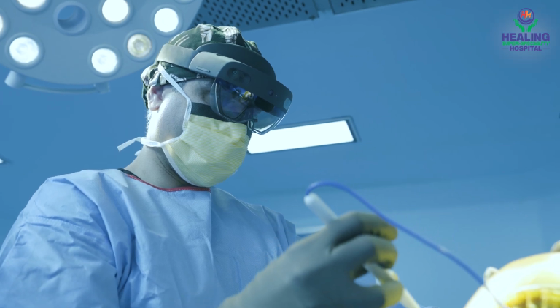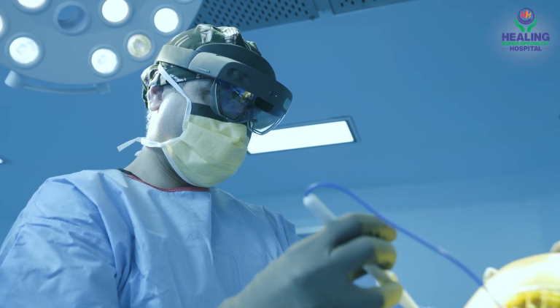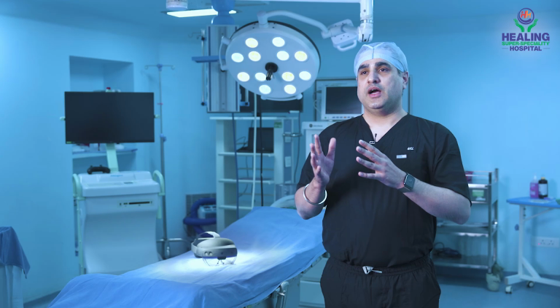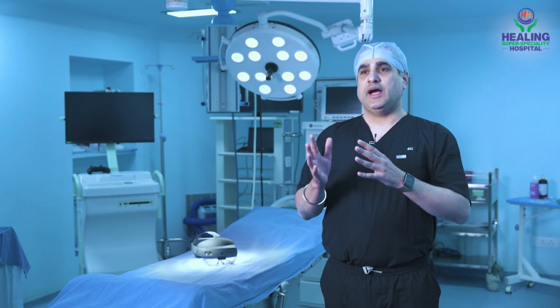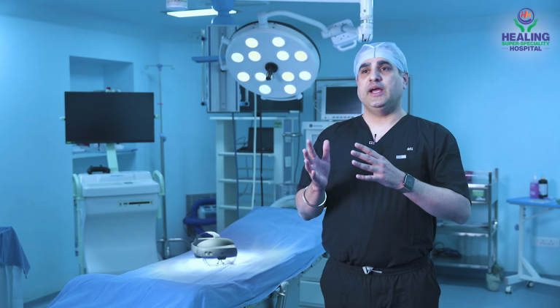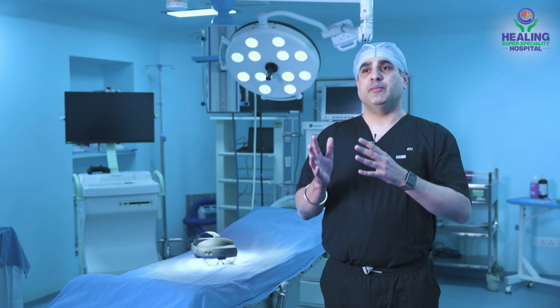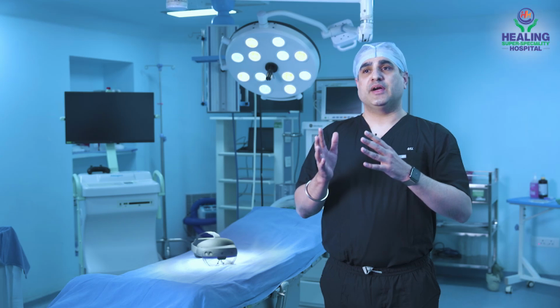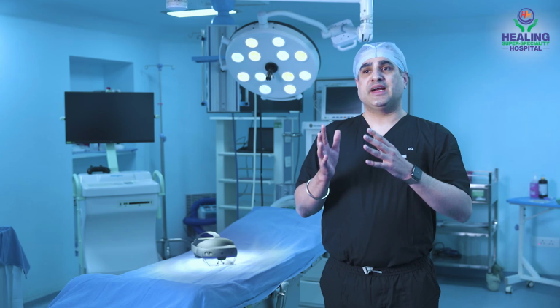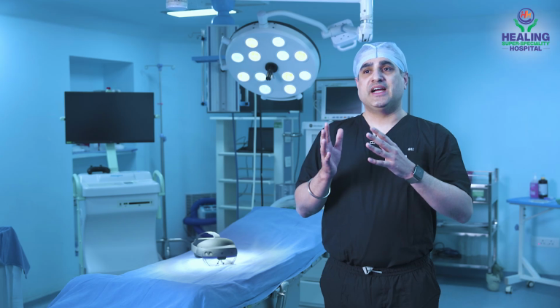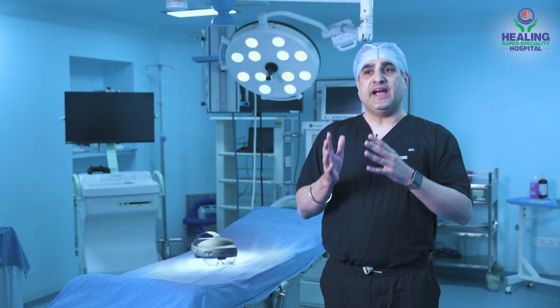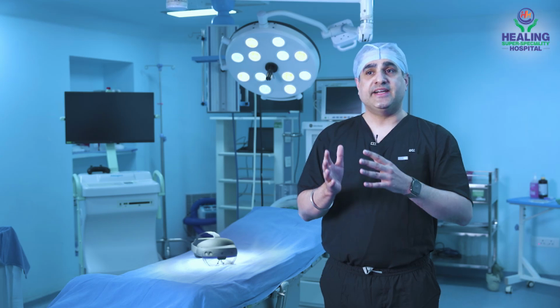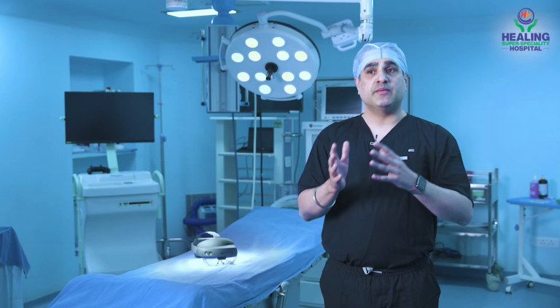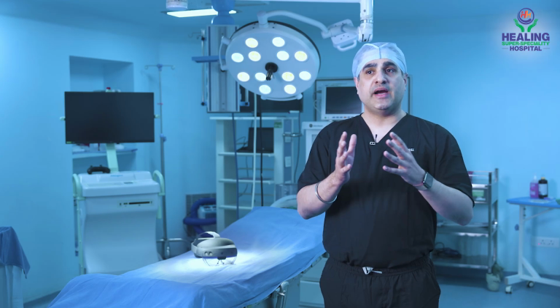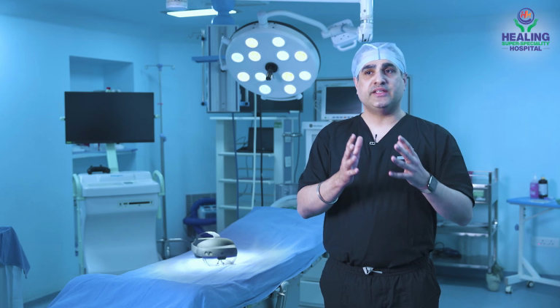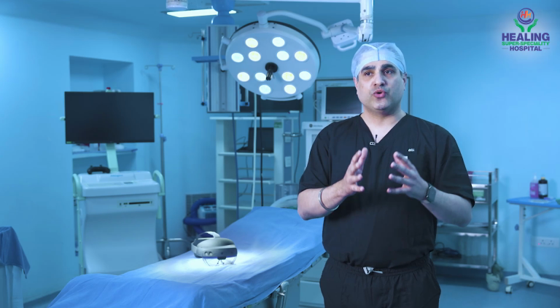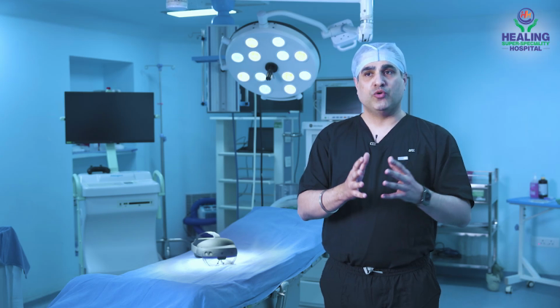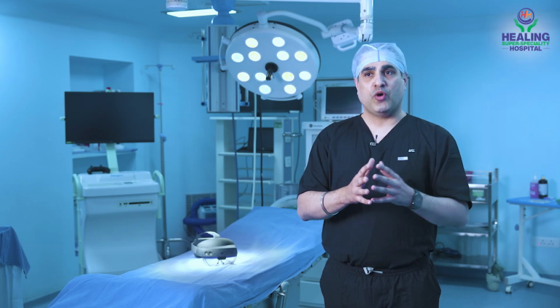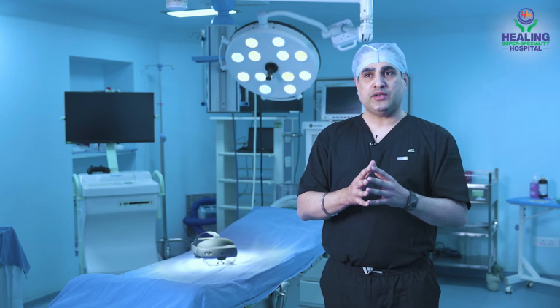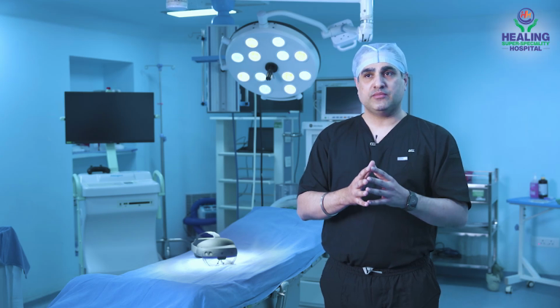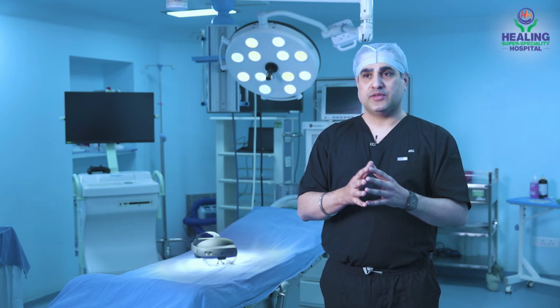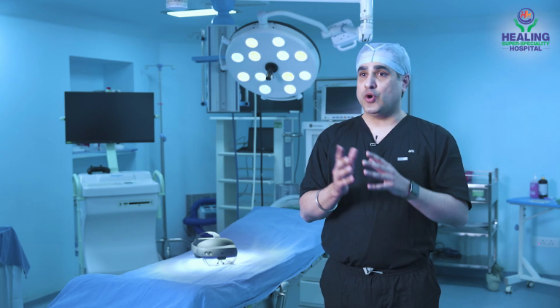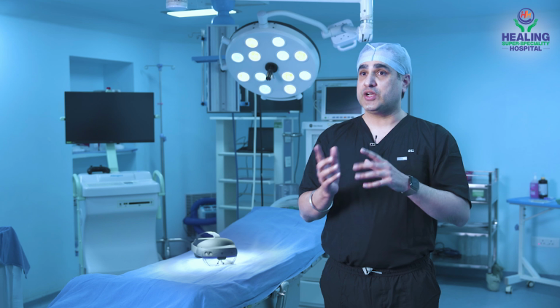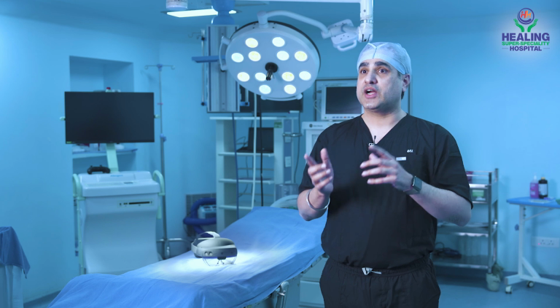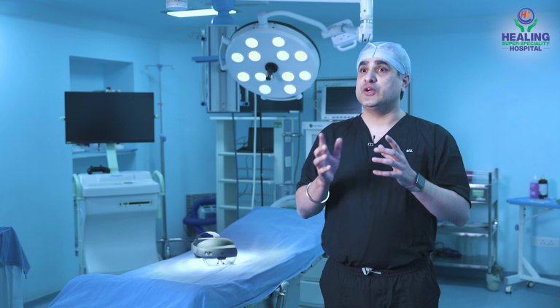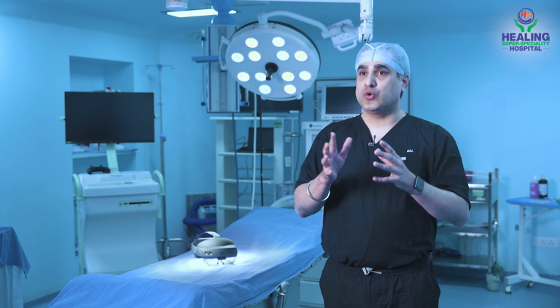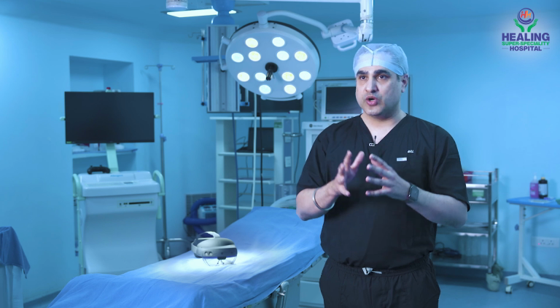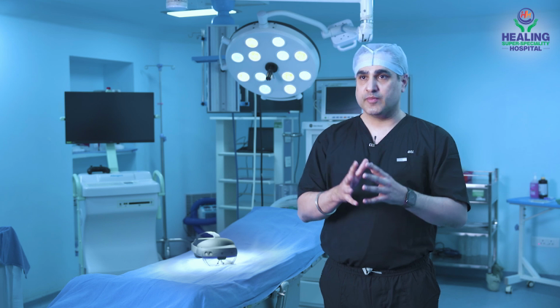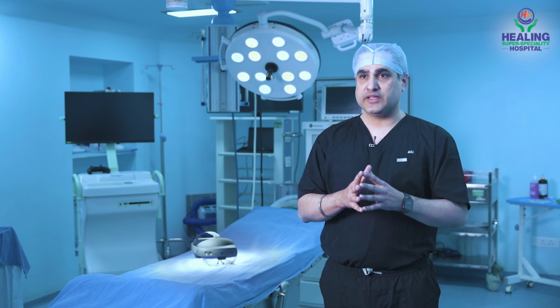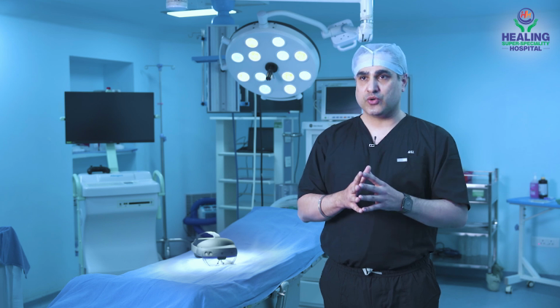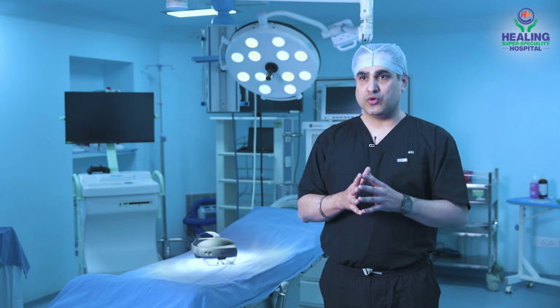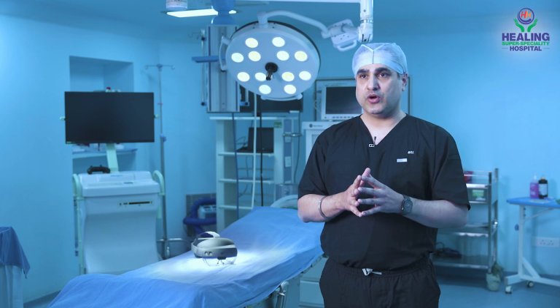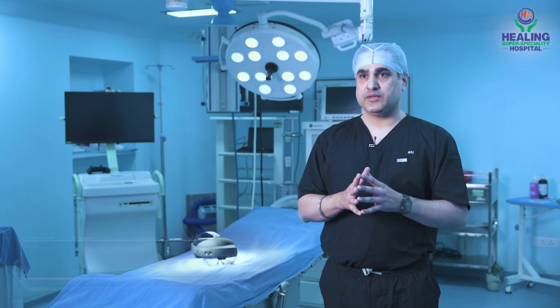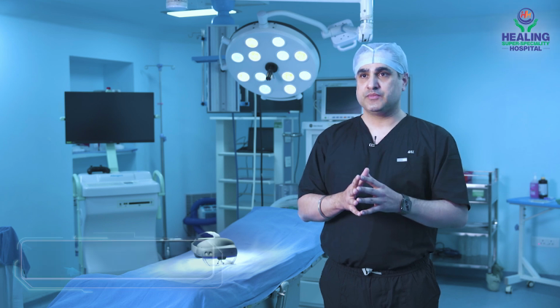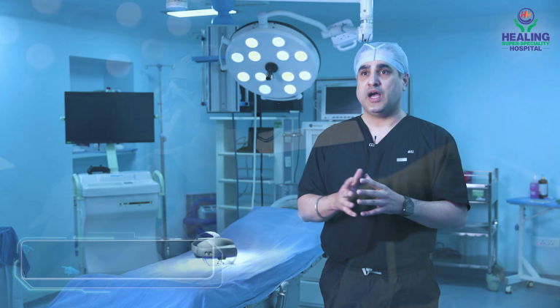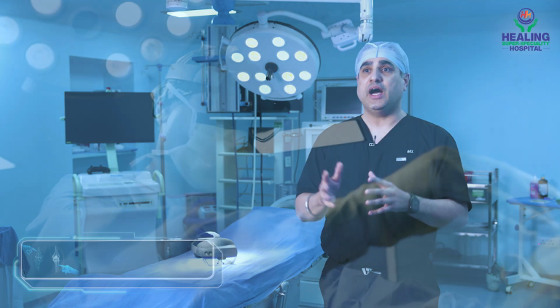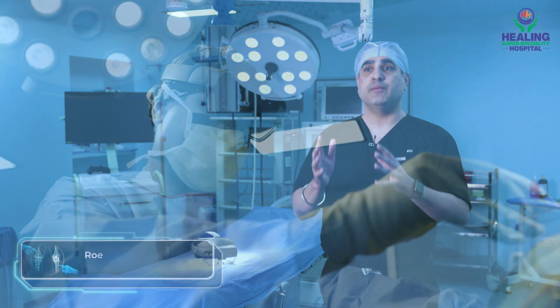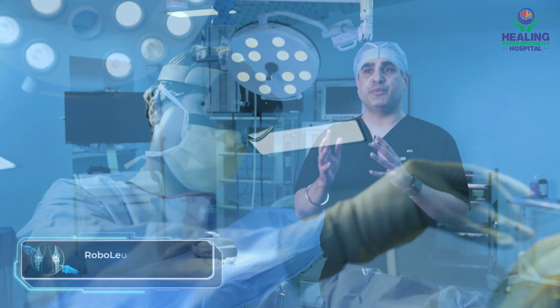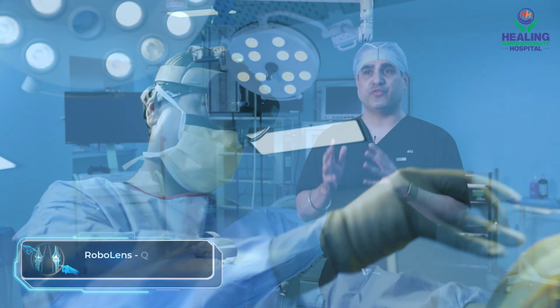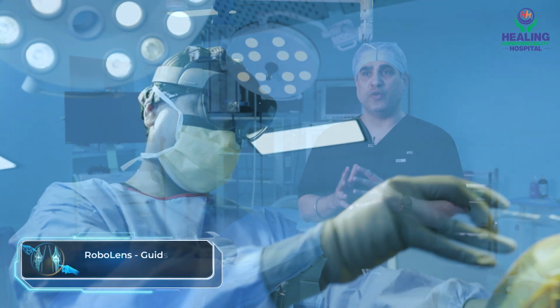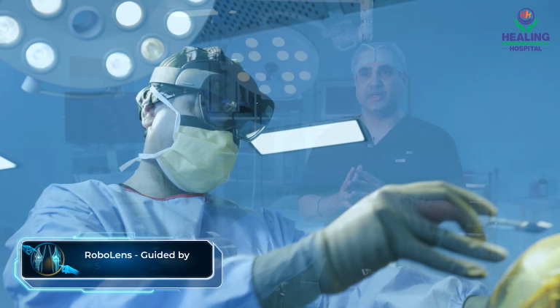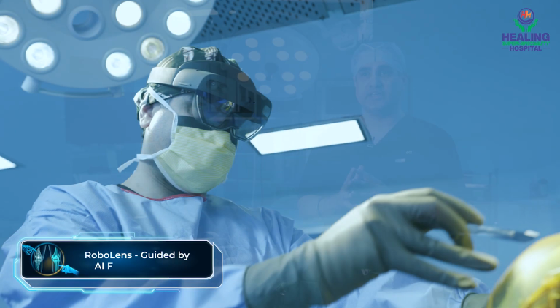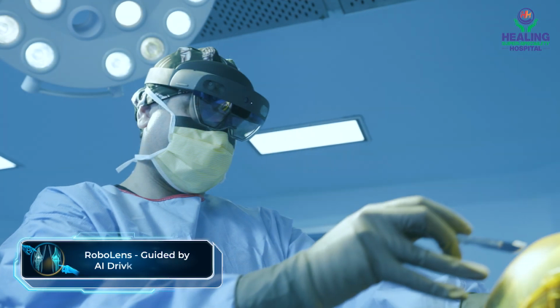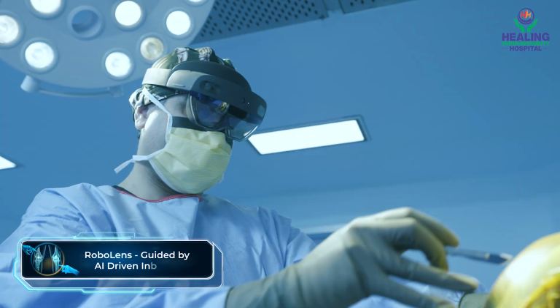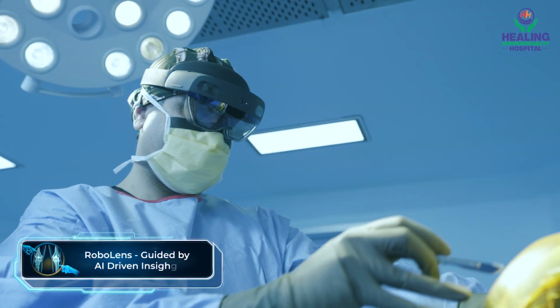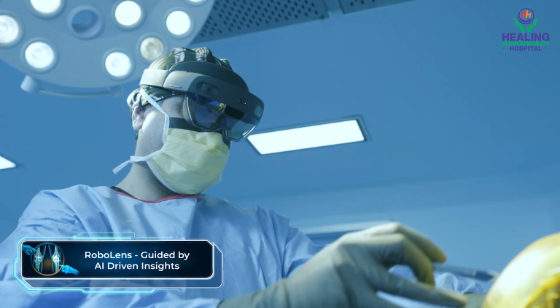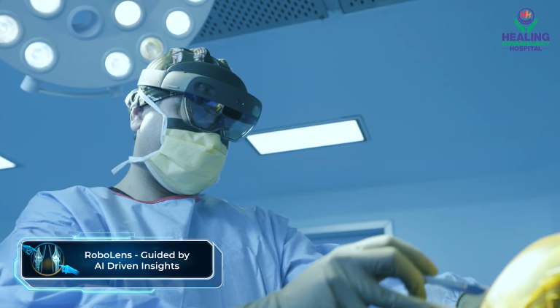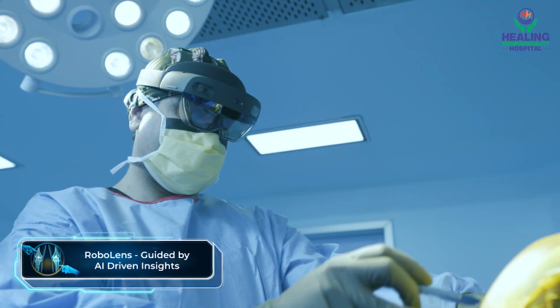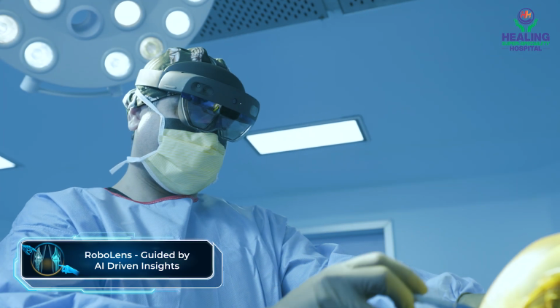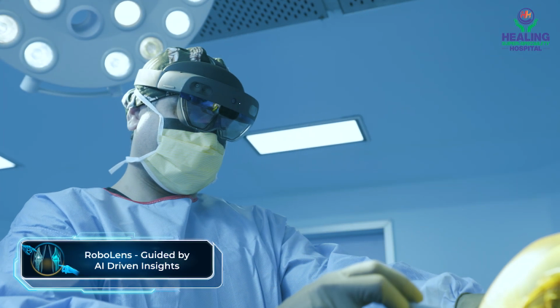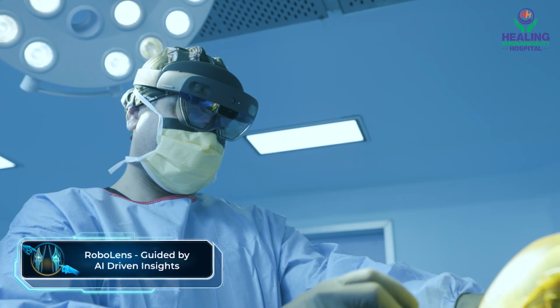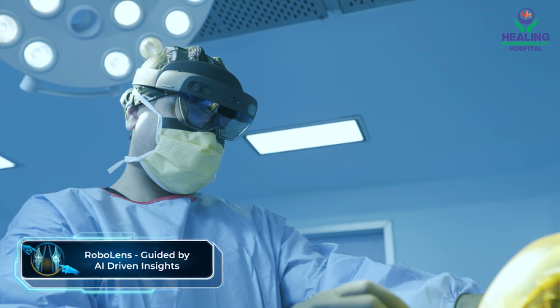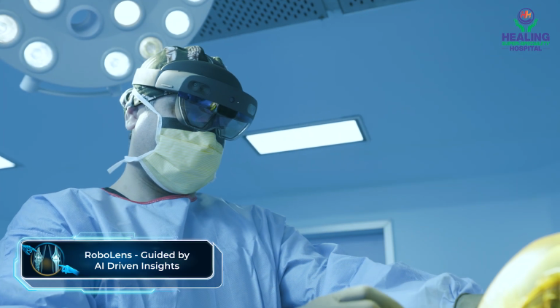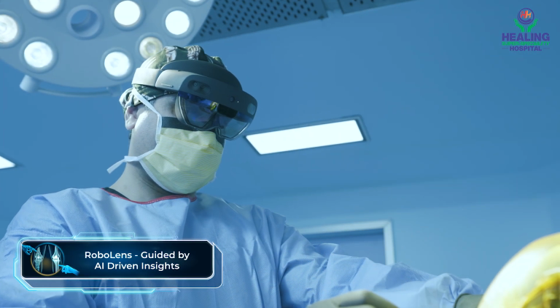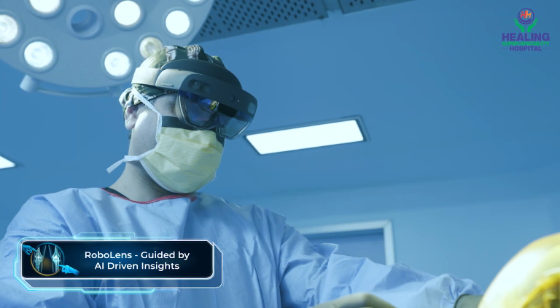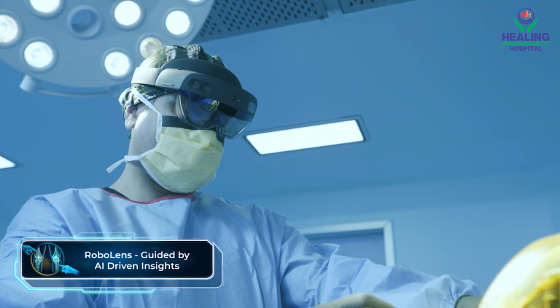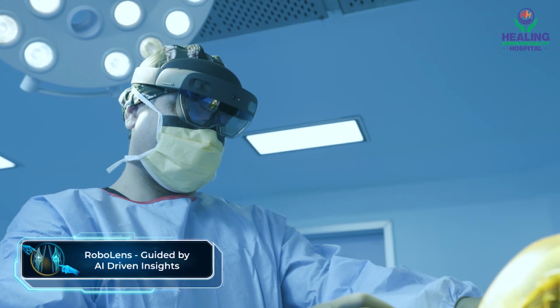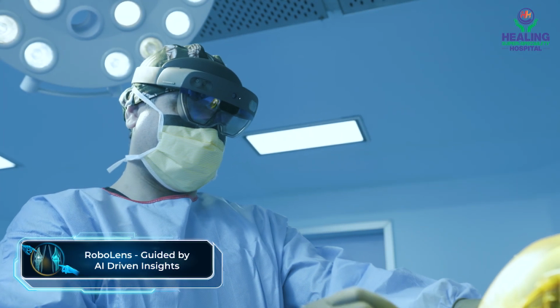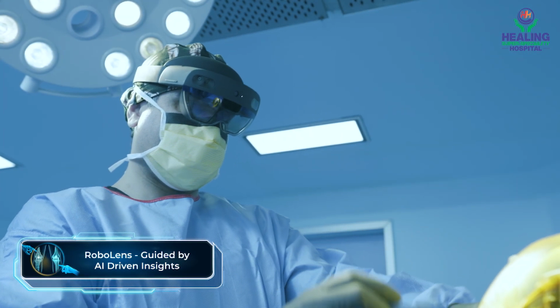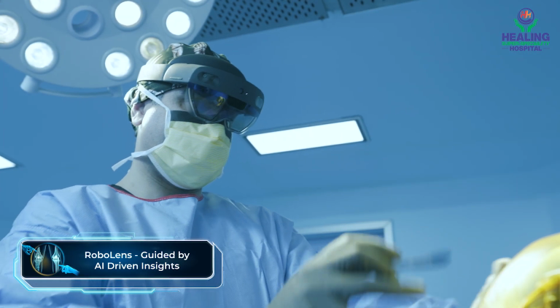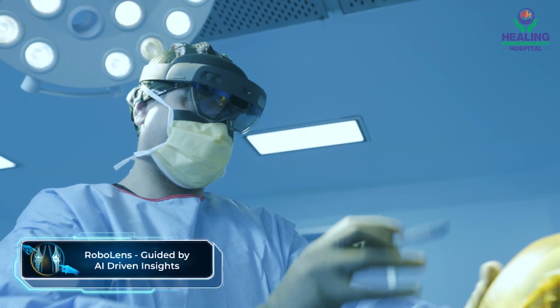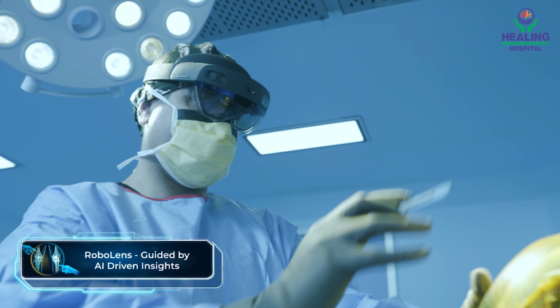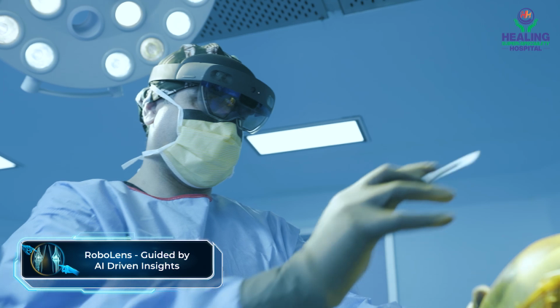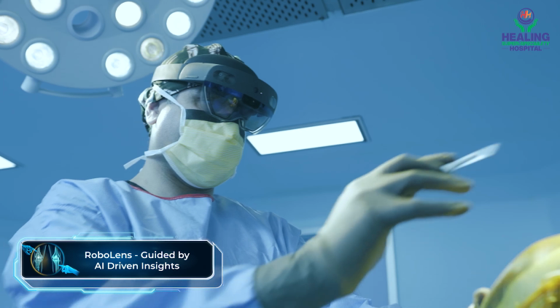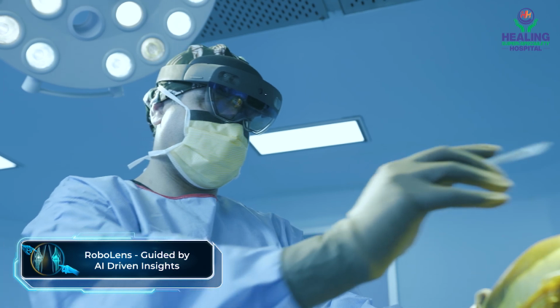I am guided by the robot, not controlled by the robot. I am performing the main steps, I am performing the main cuts — not a machine.